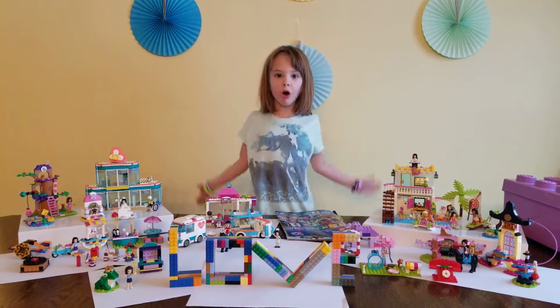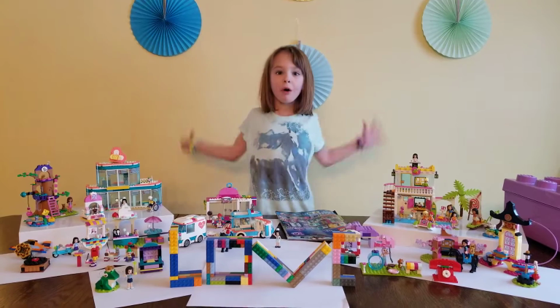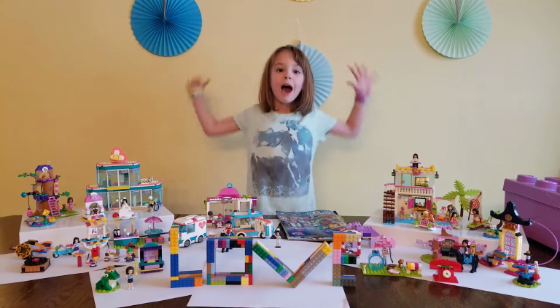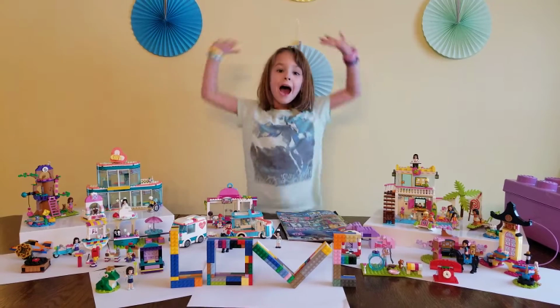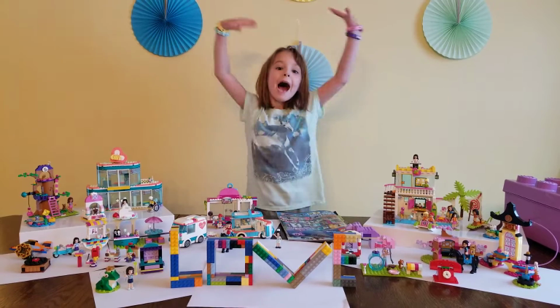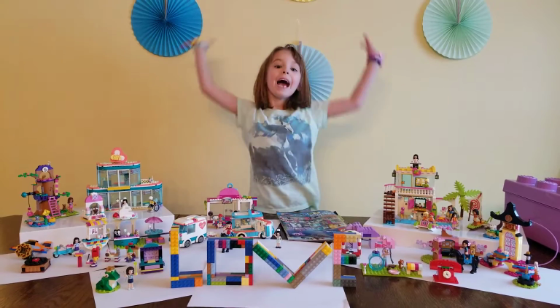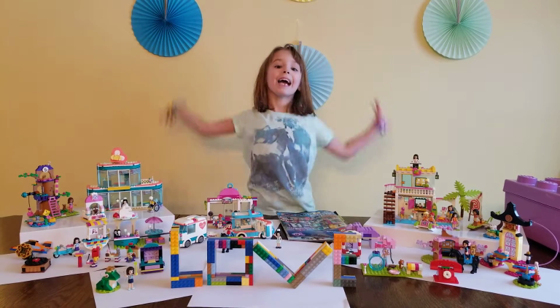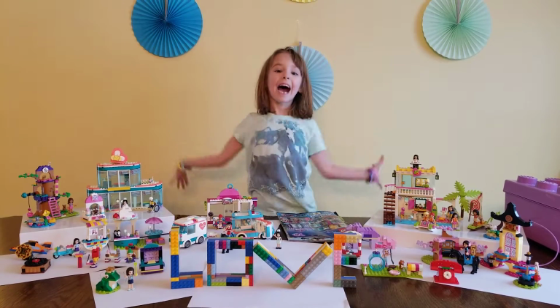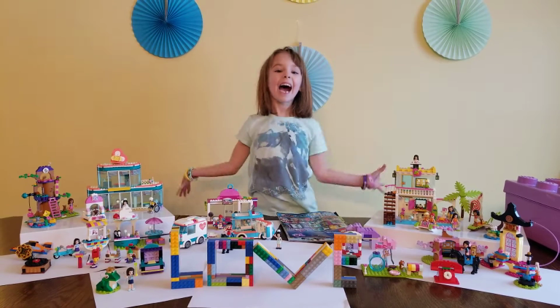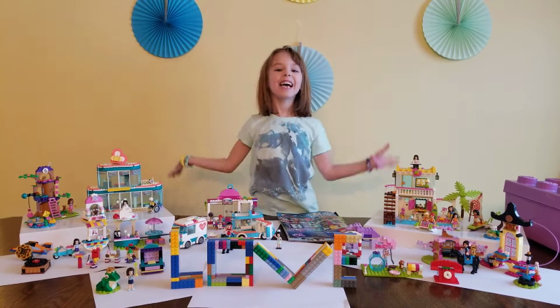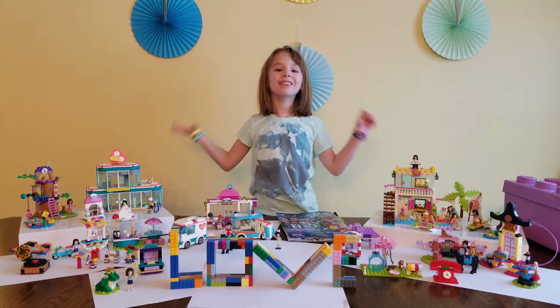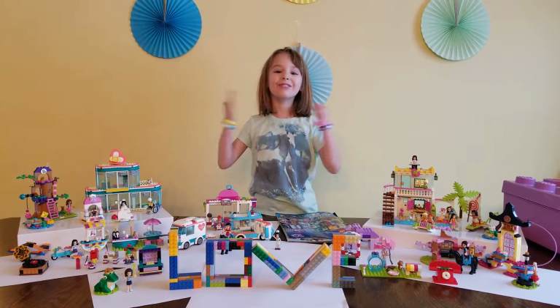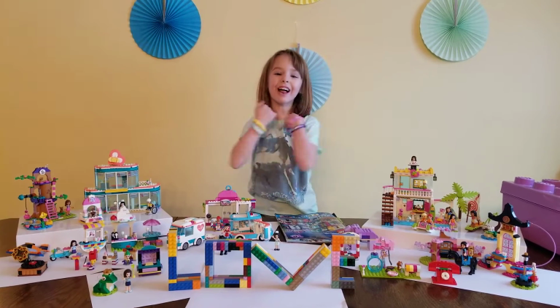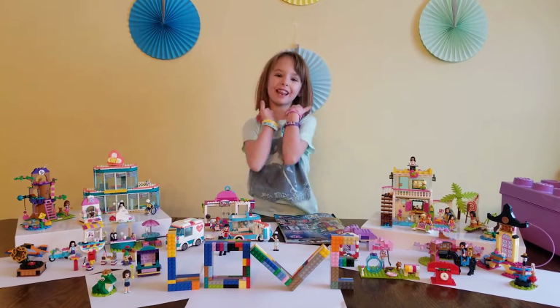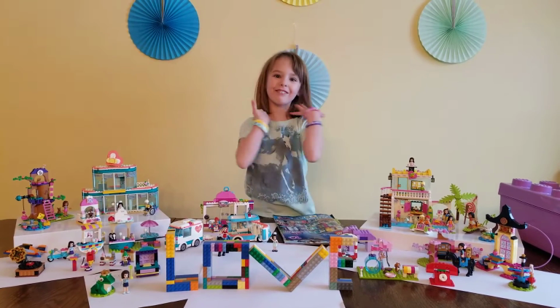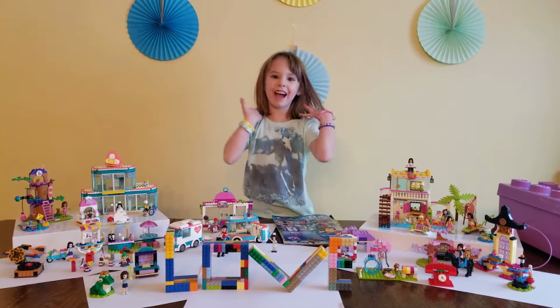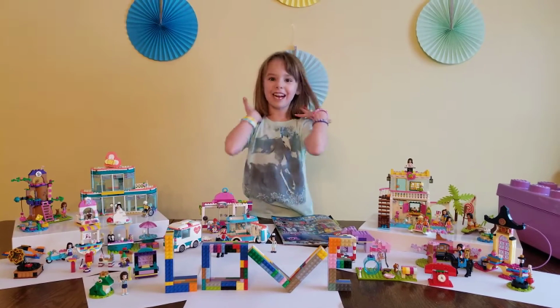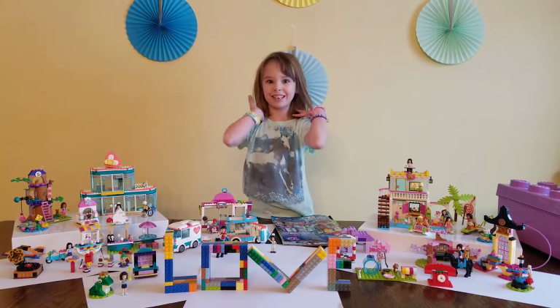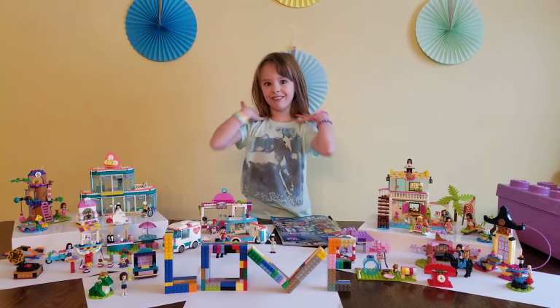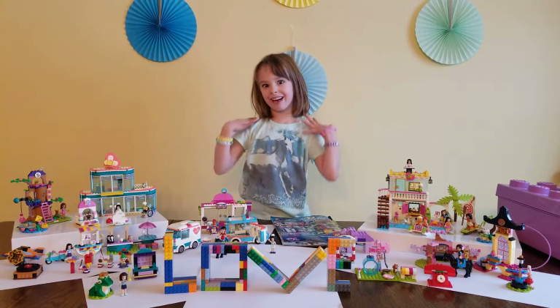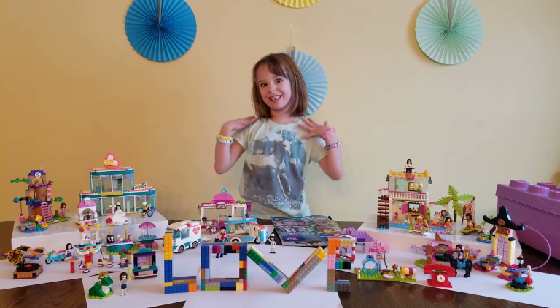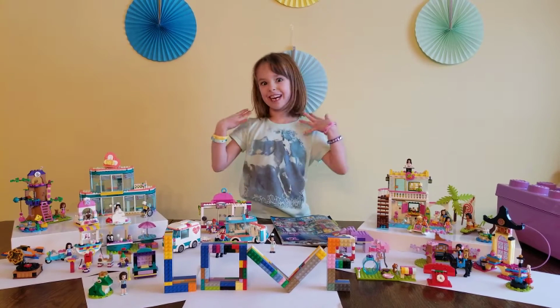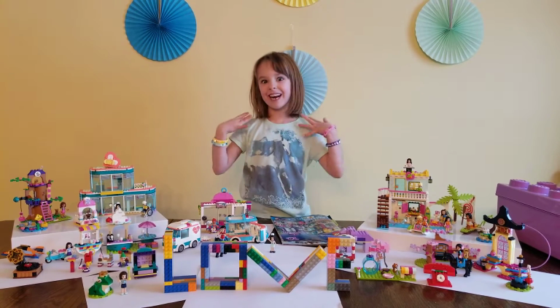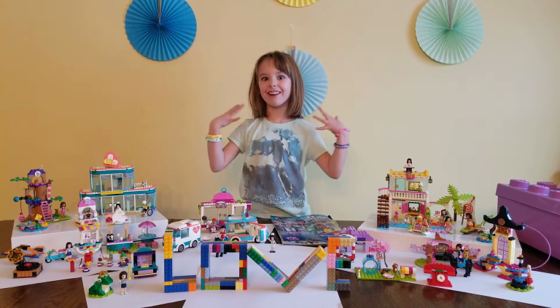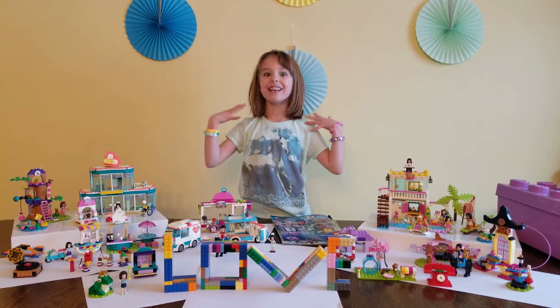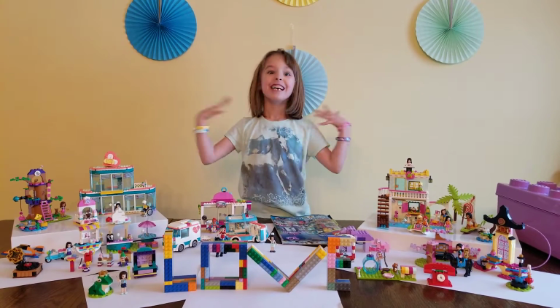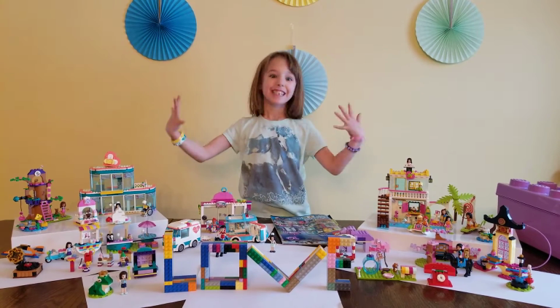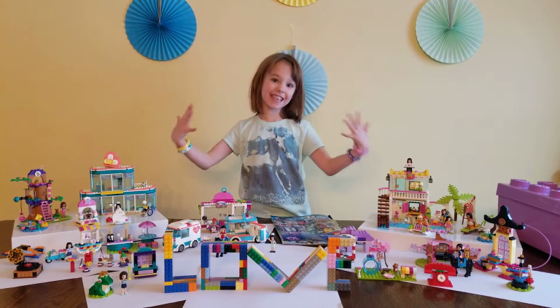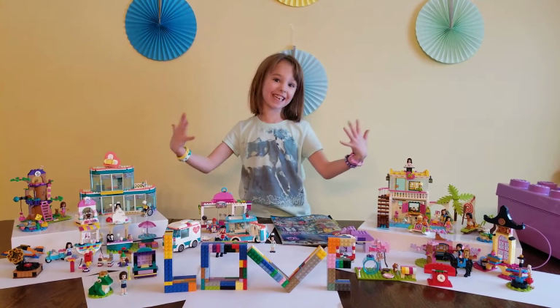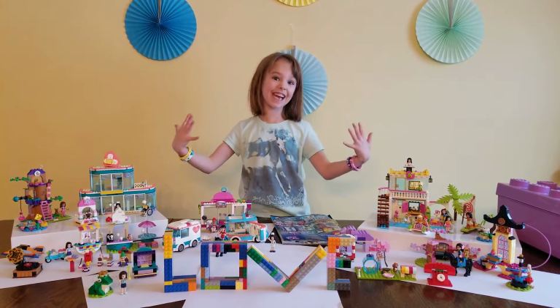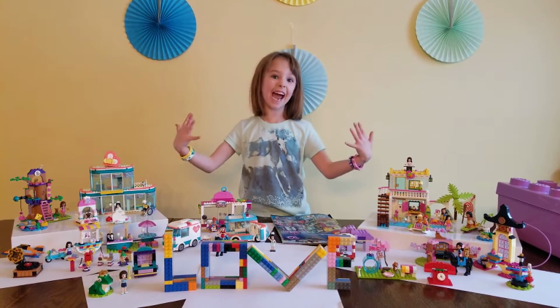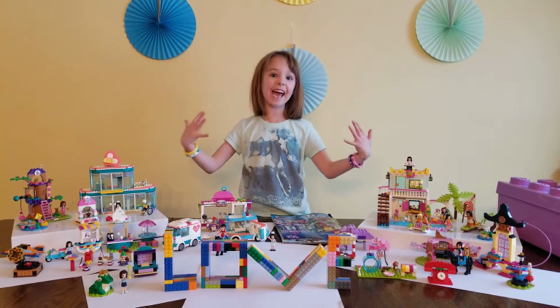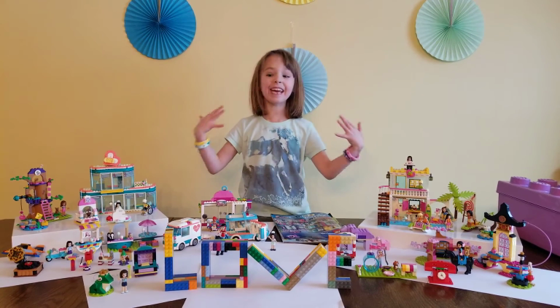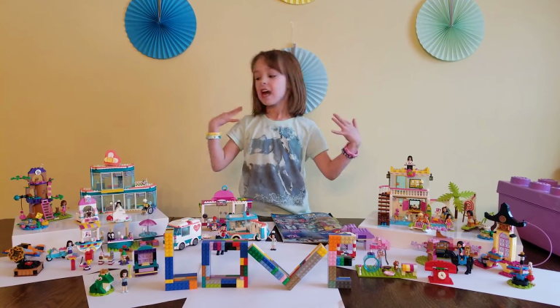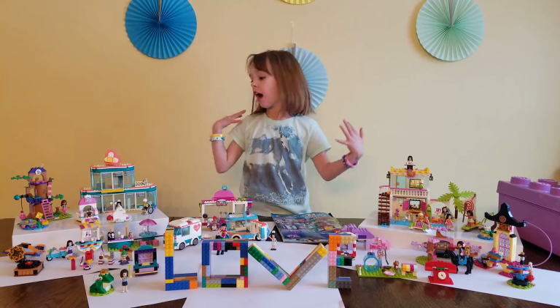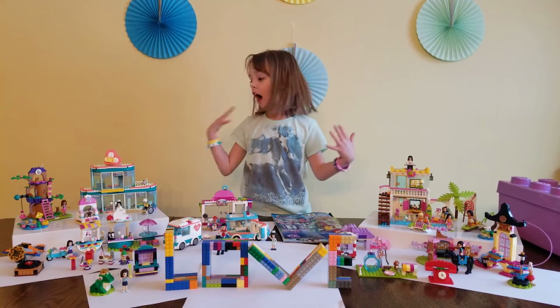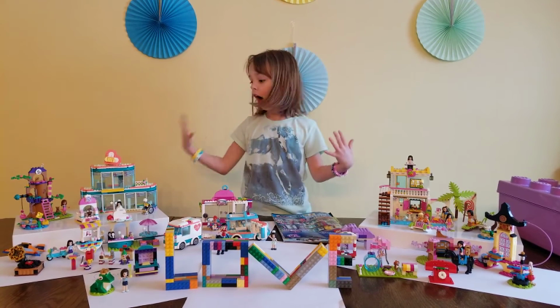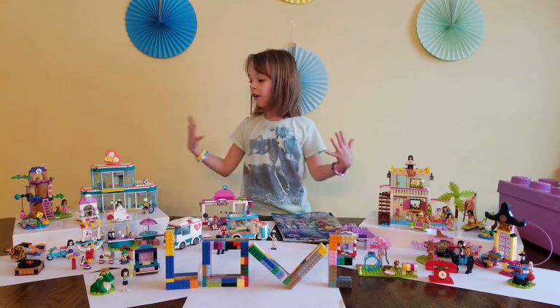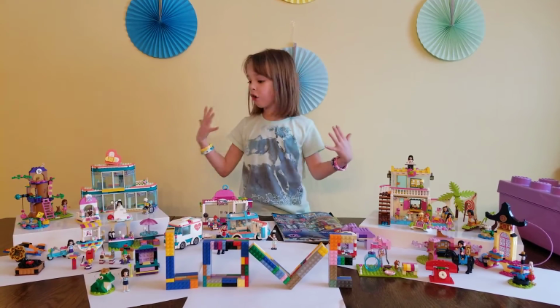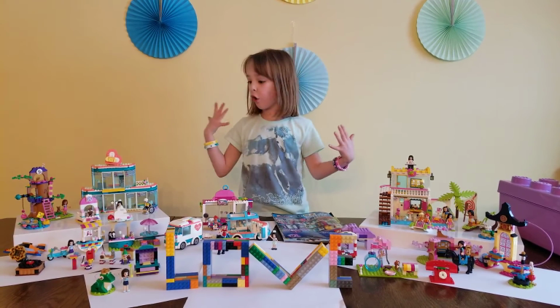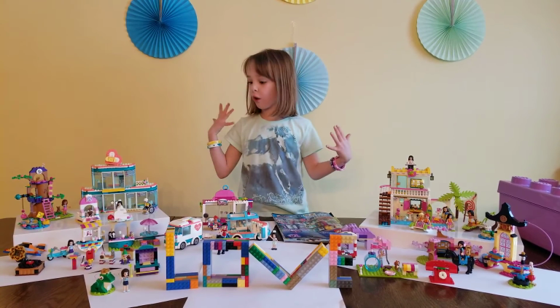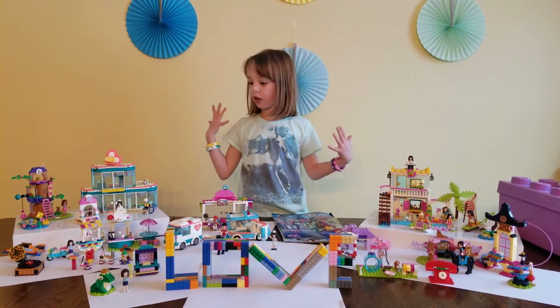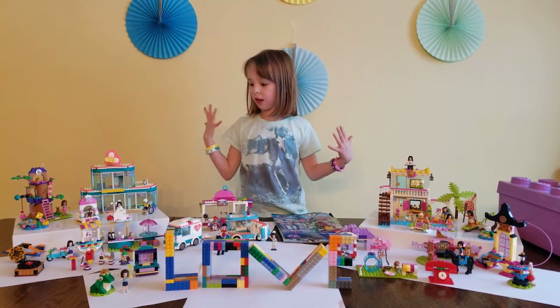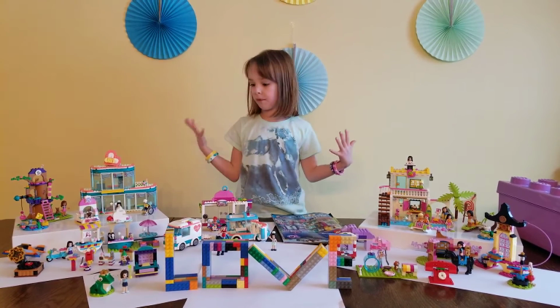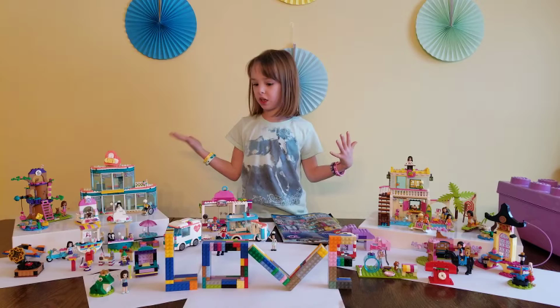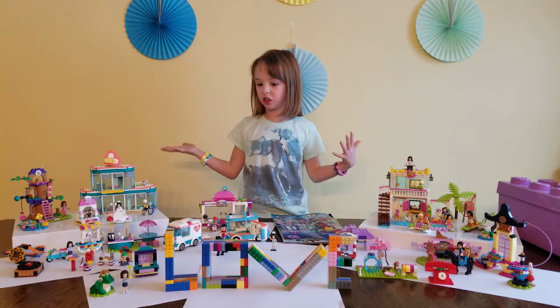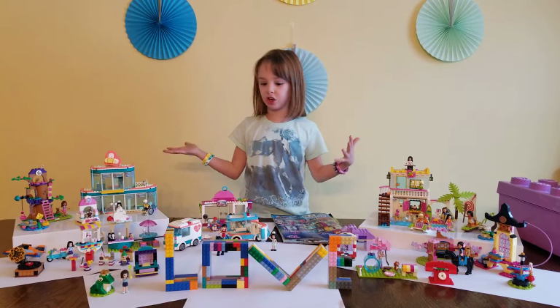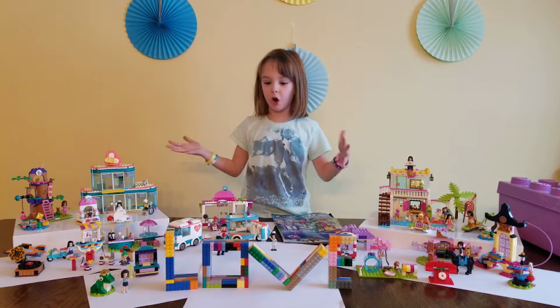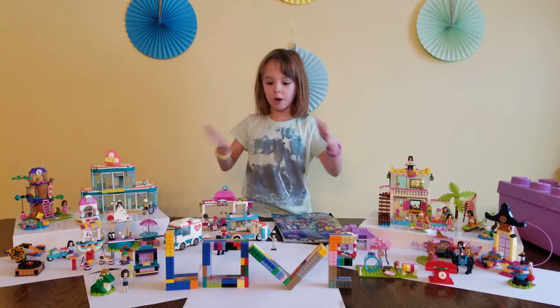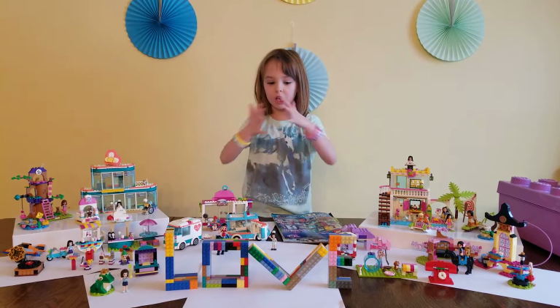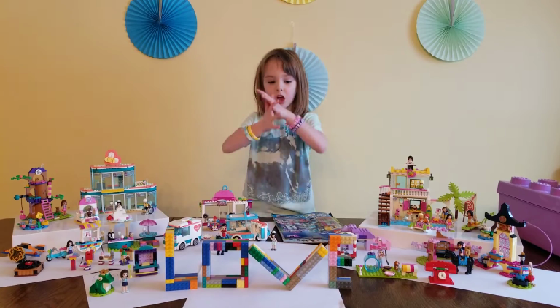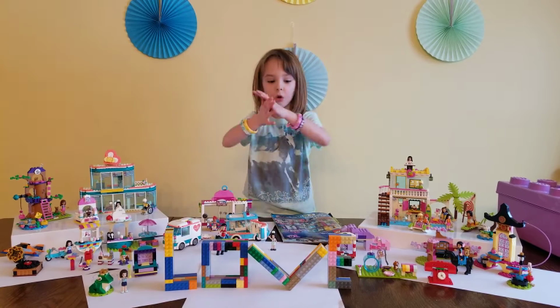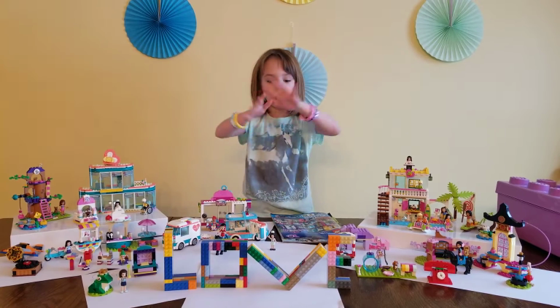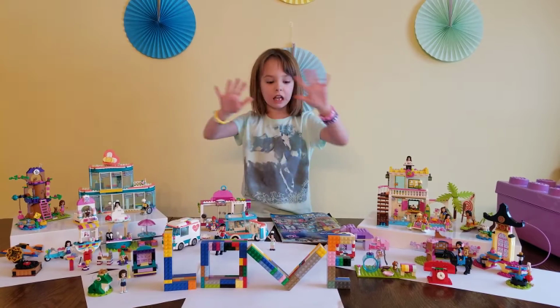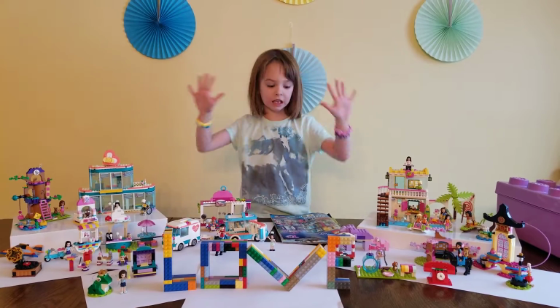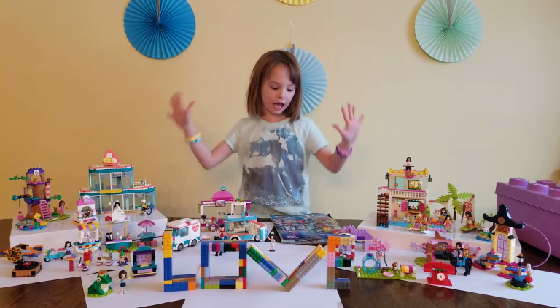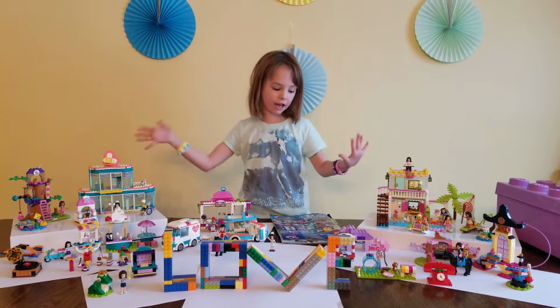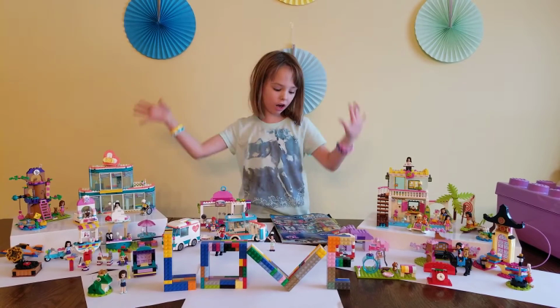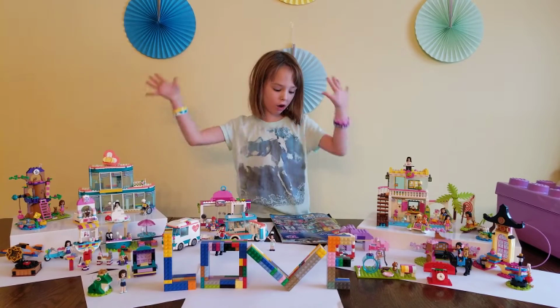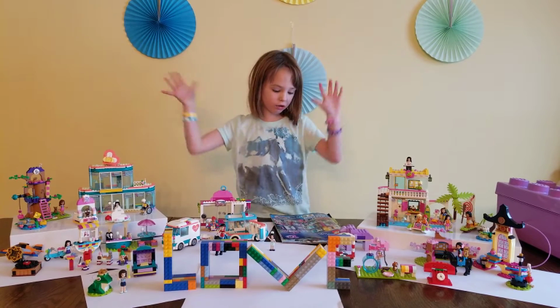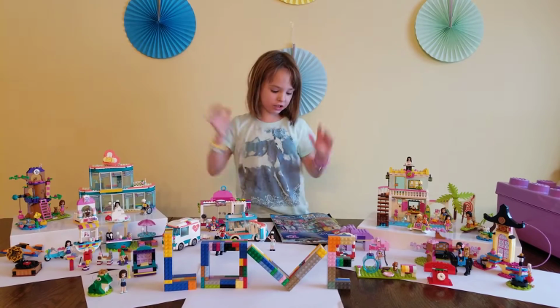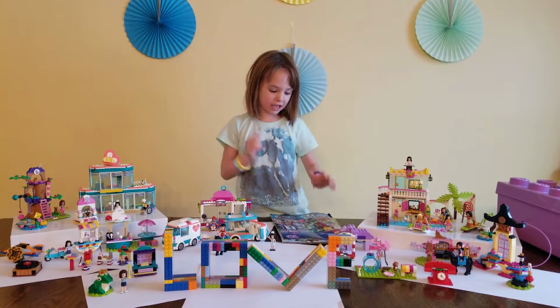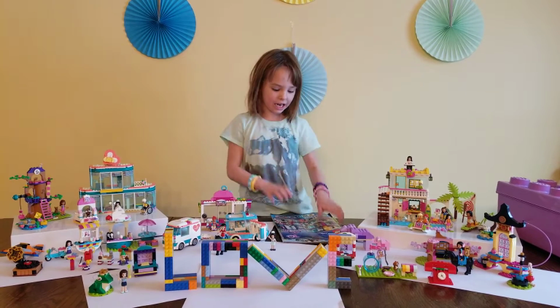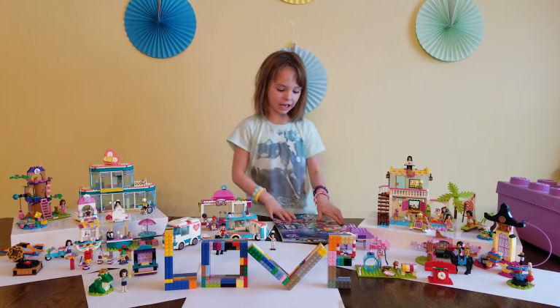Hi guys, welcome back to my channel. Today I'm going to be showing you Lego City.